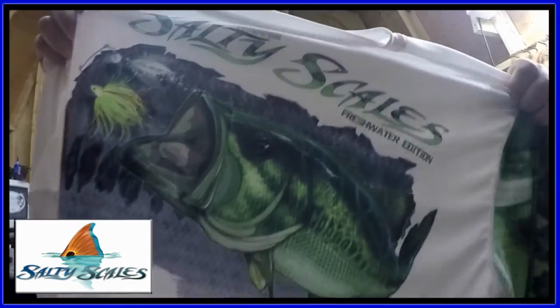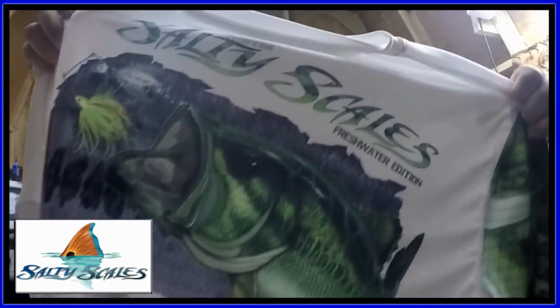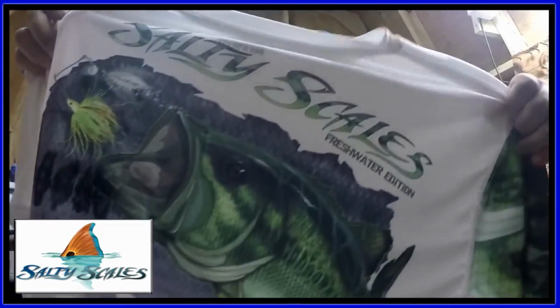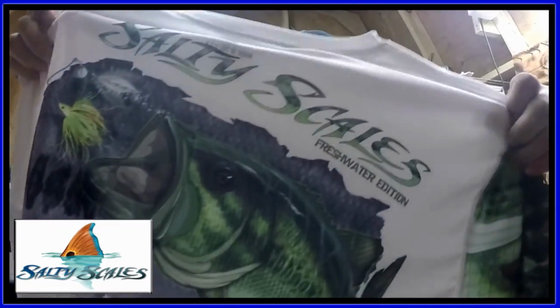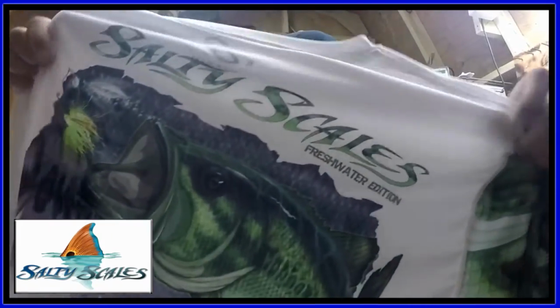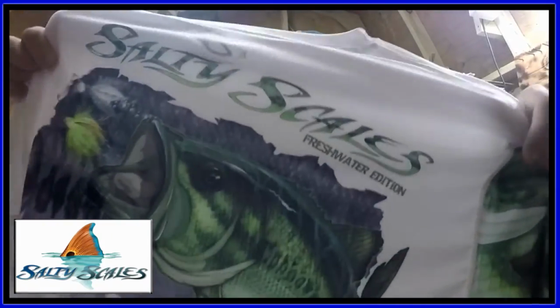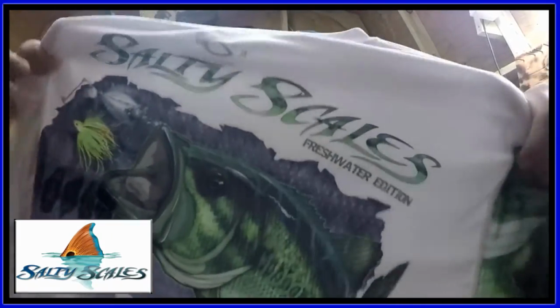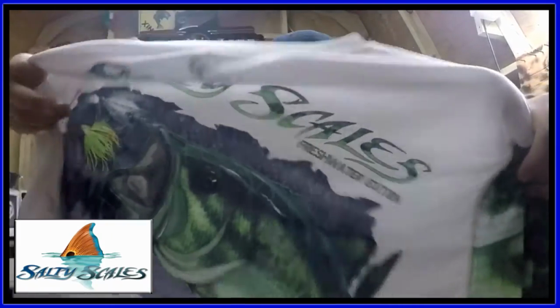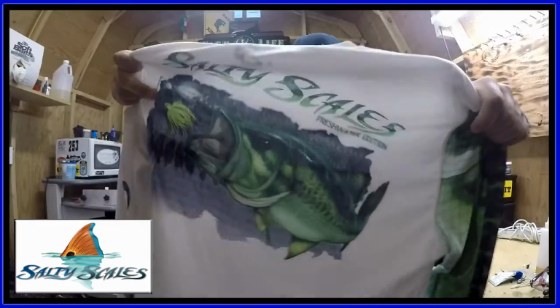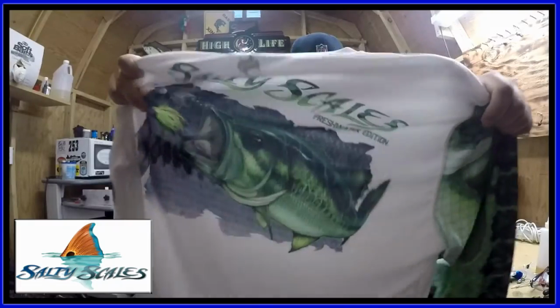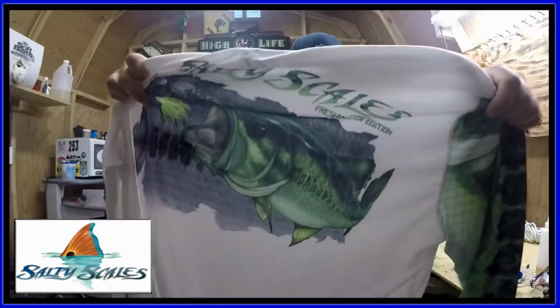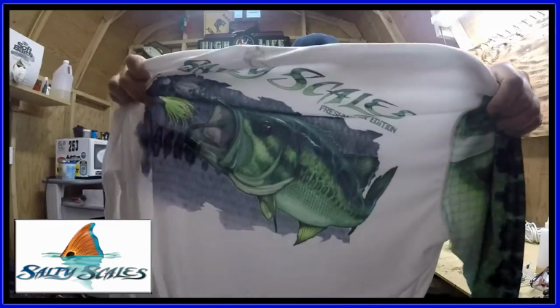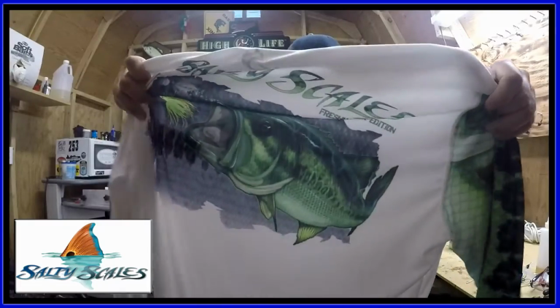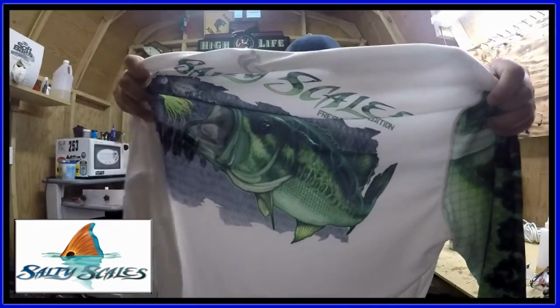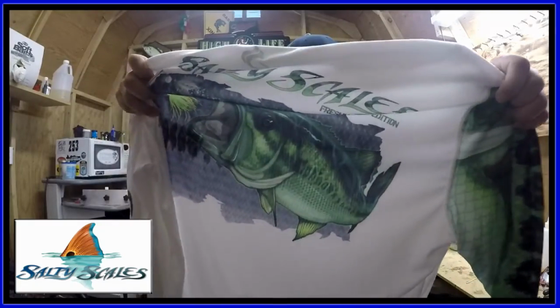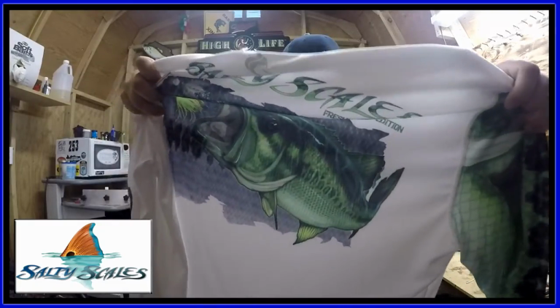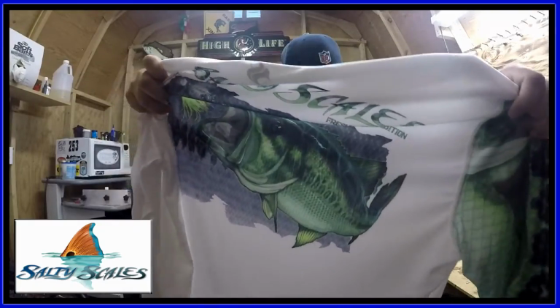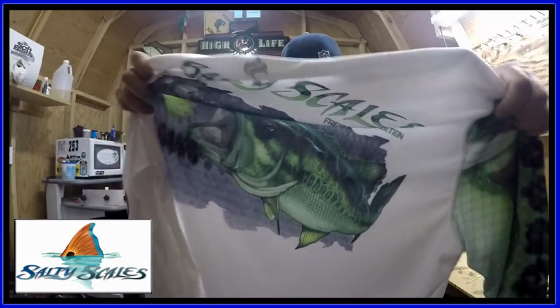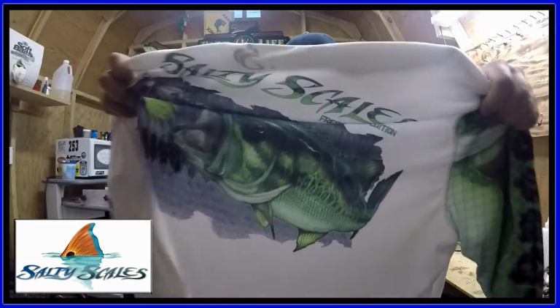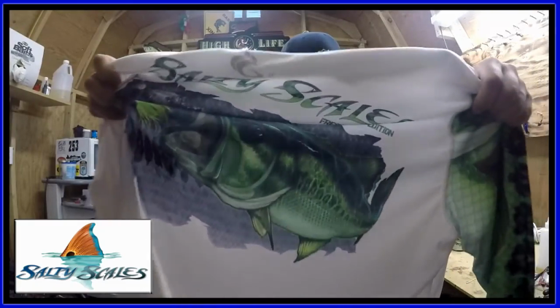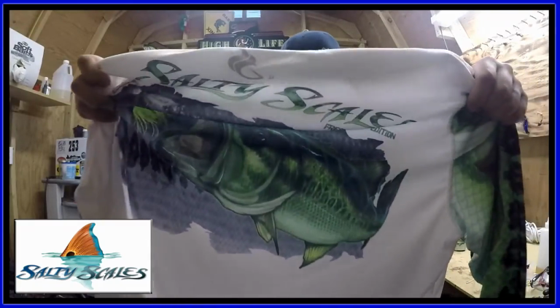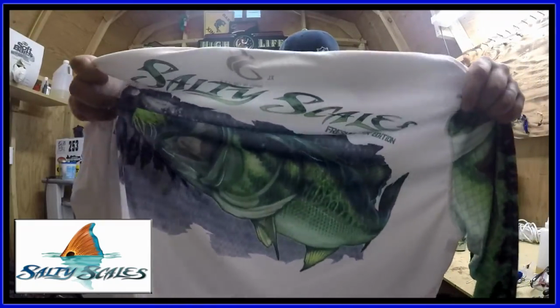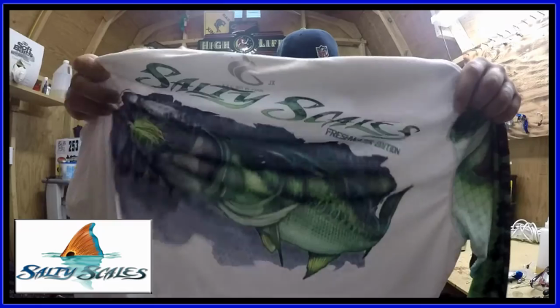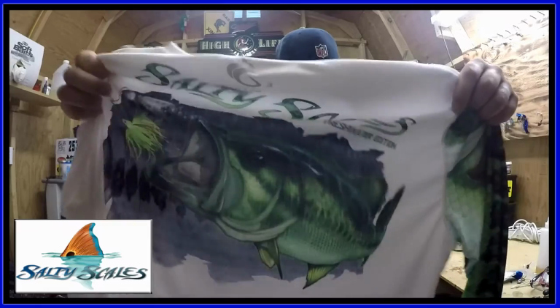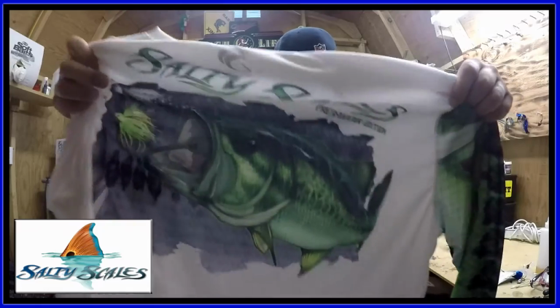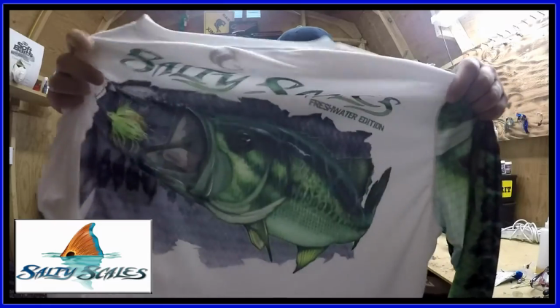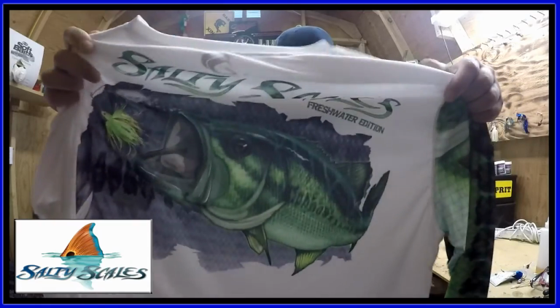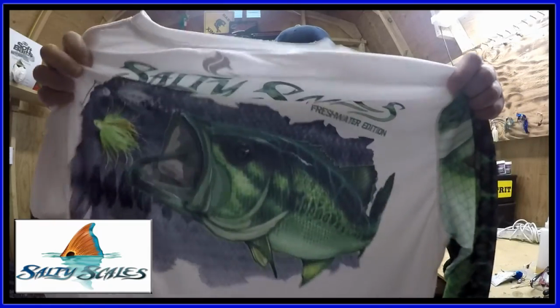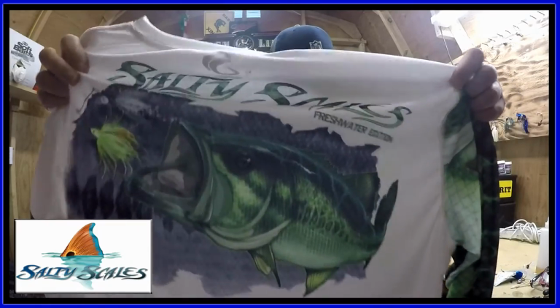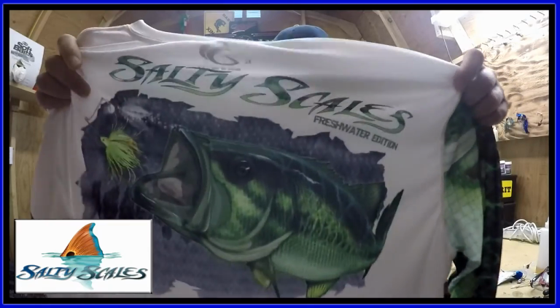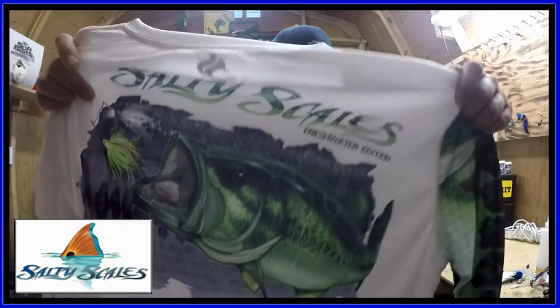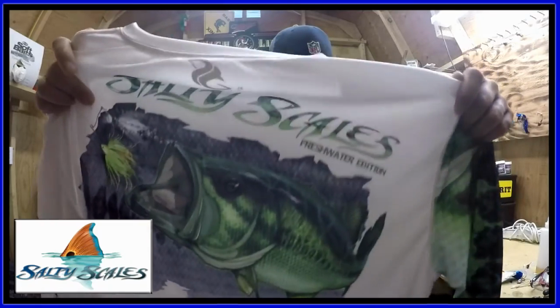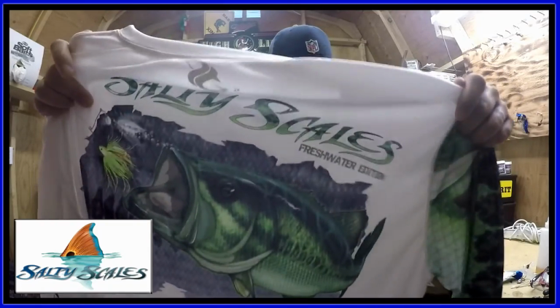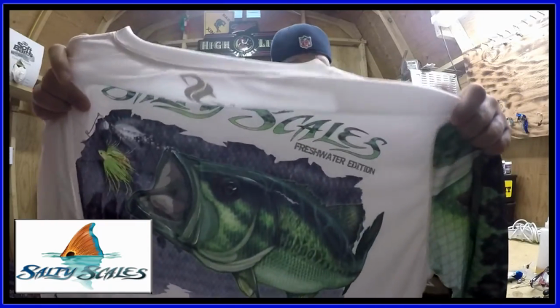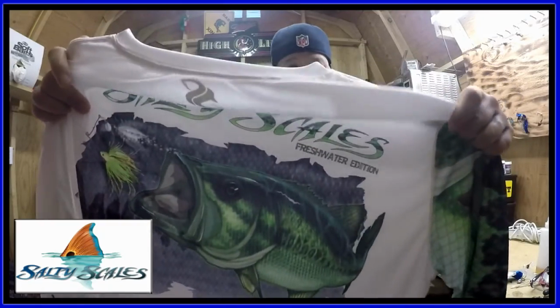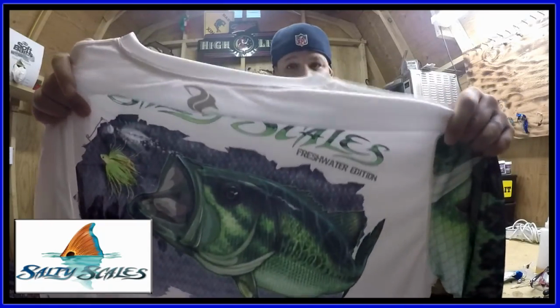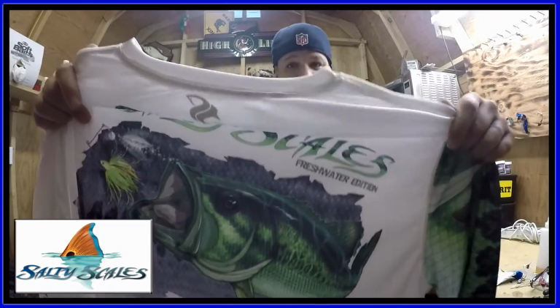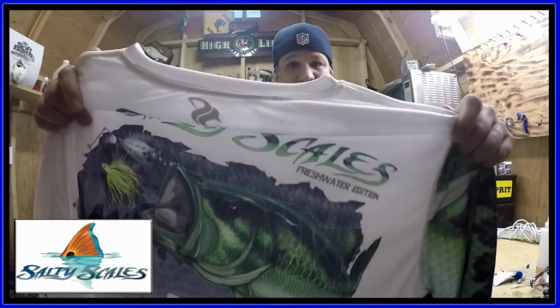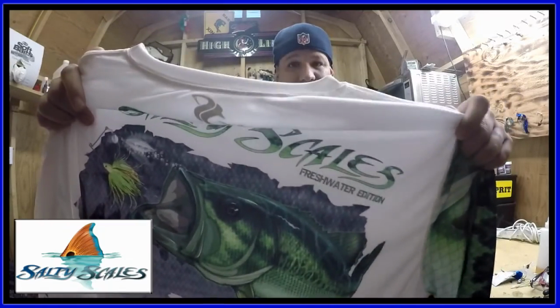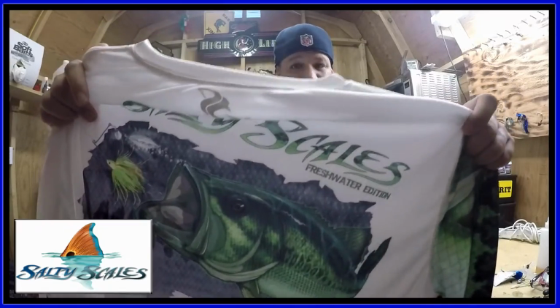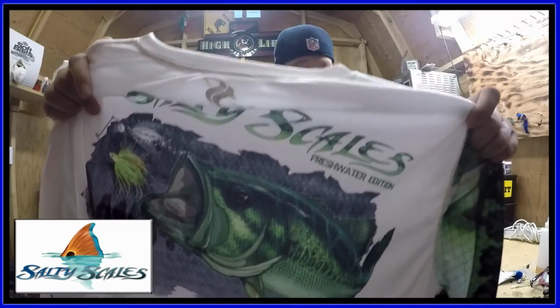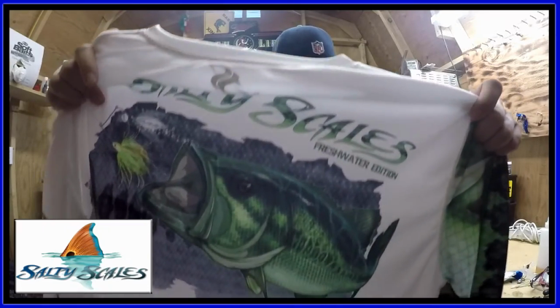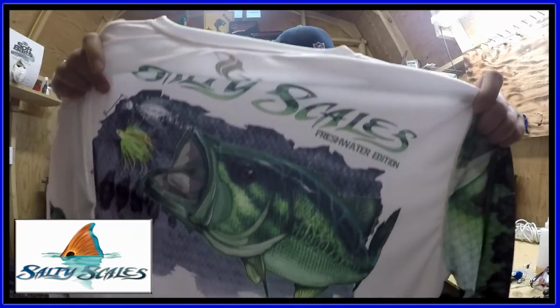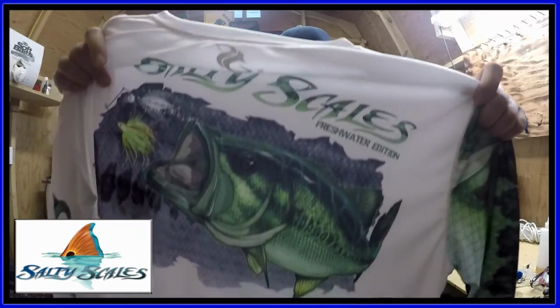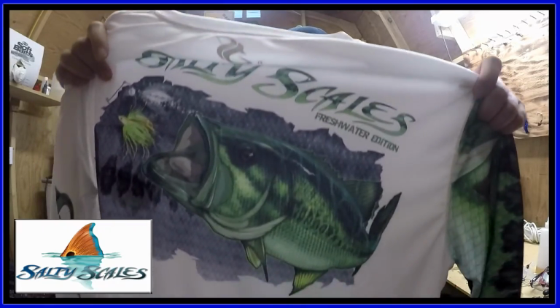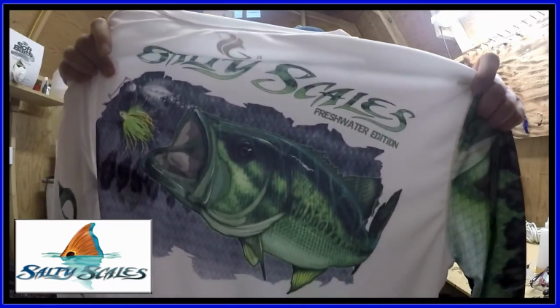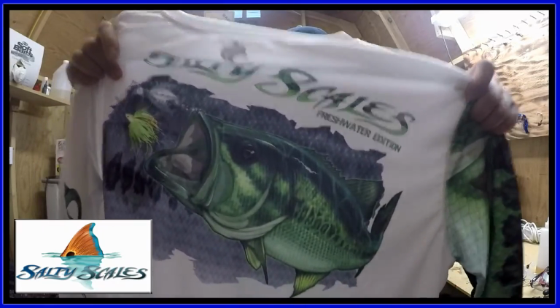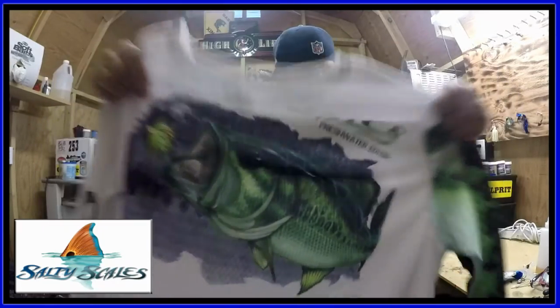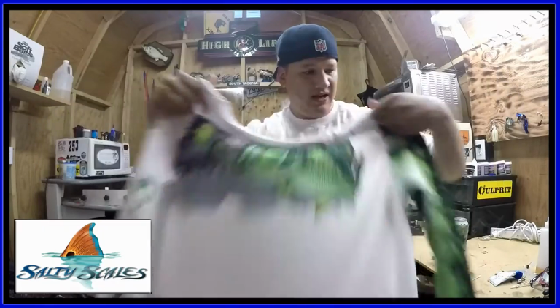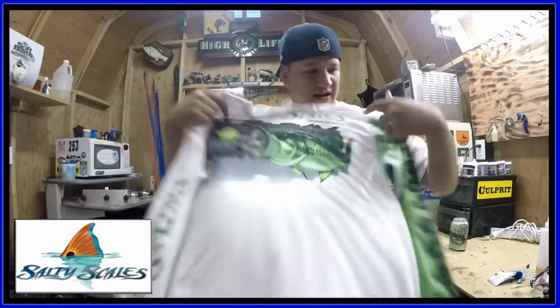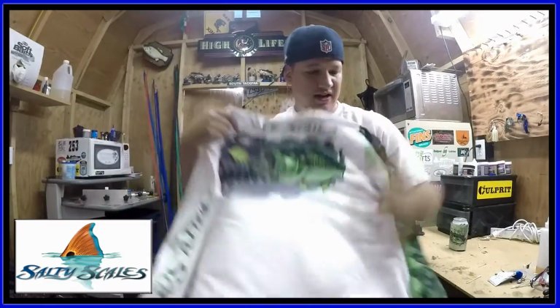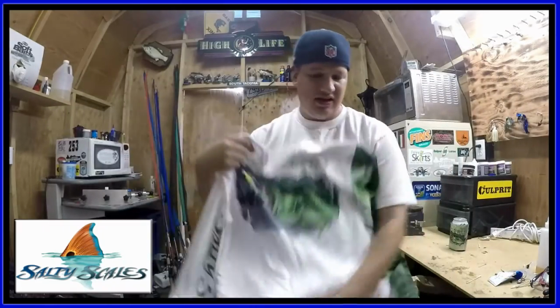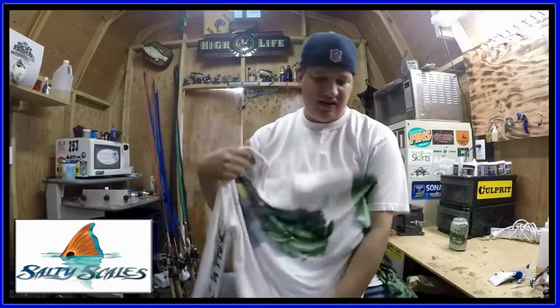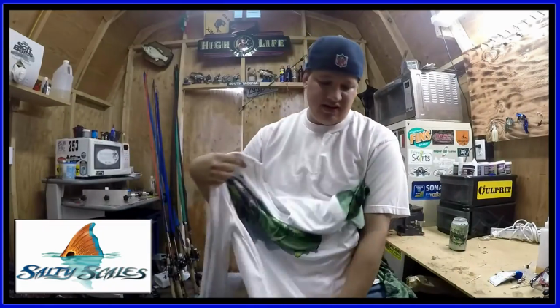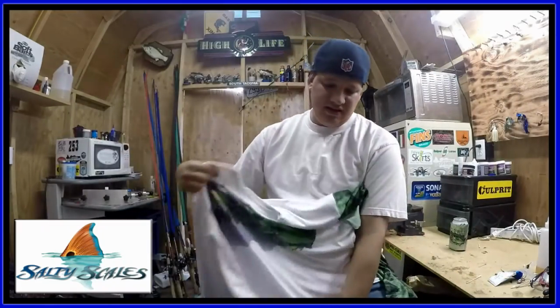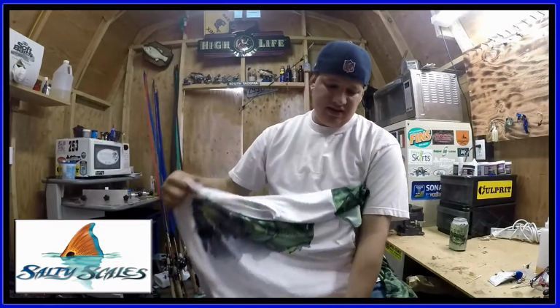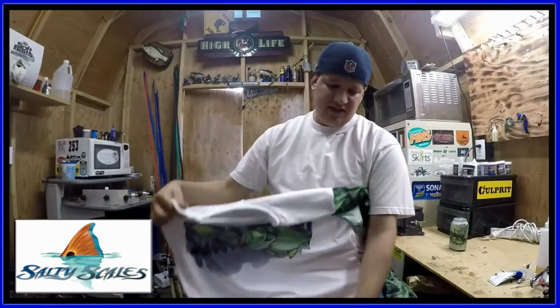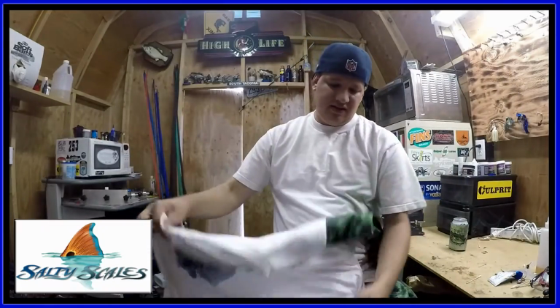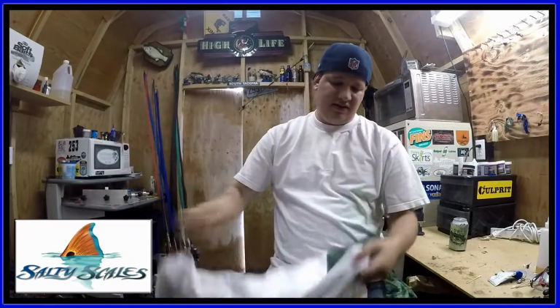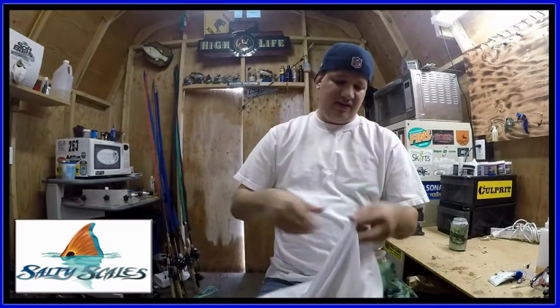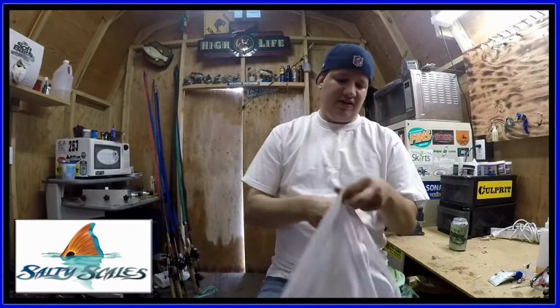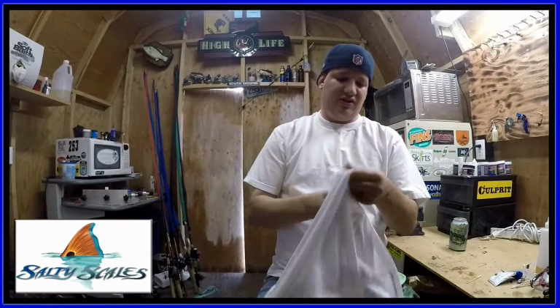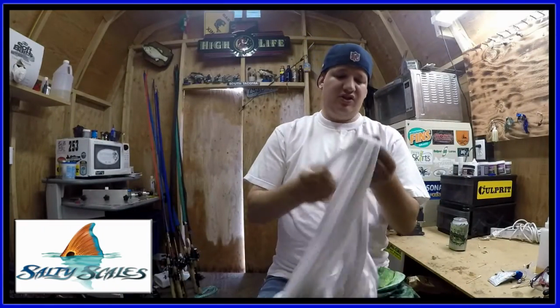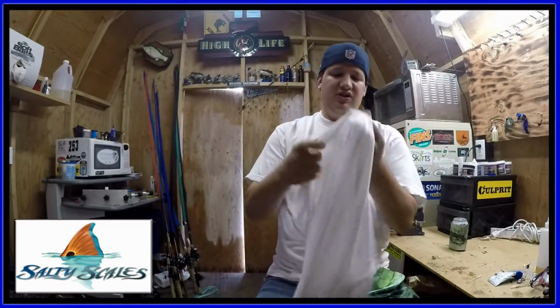Next I got this awesome shirt. It's got the same bass hitting the spinnerbait on the back — I'll show you.